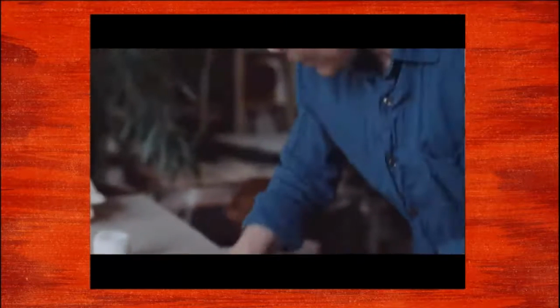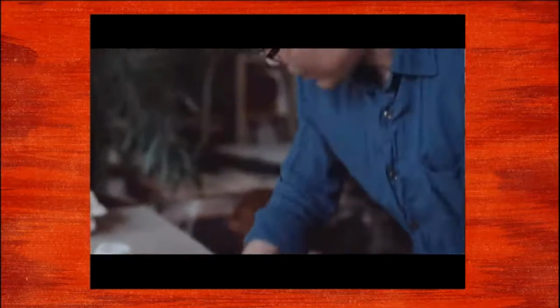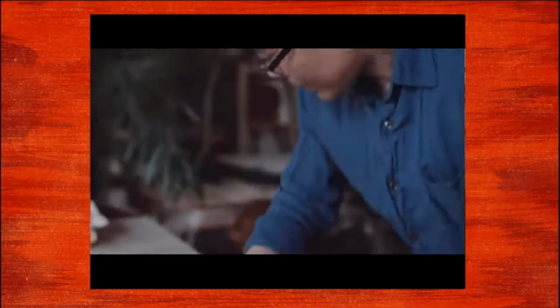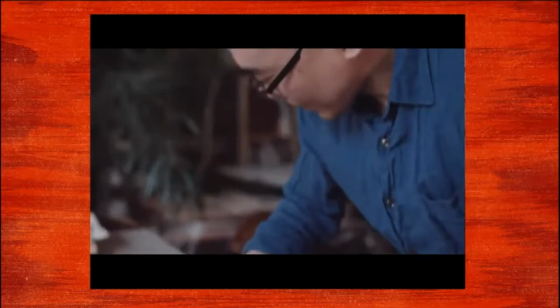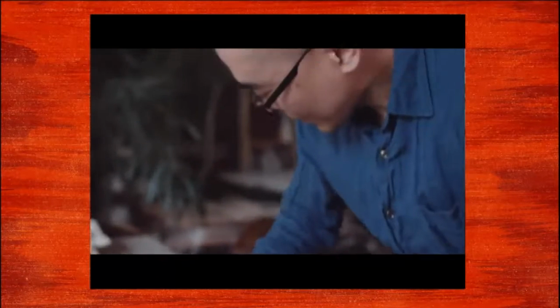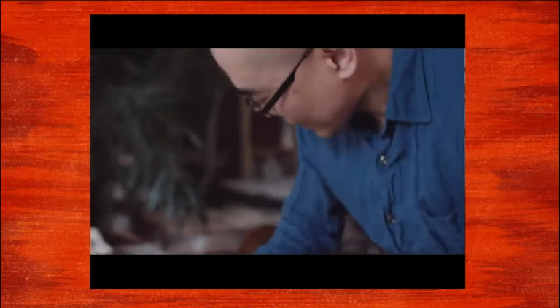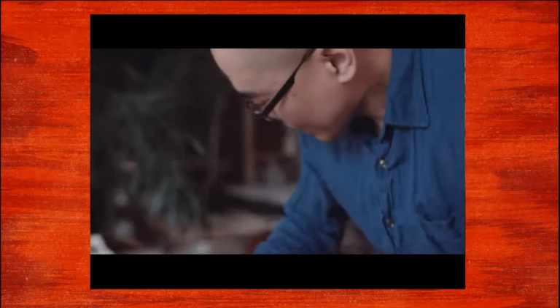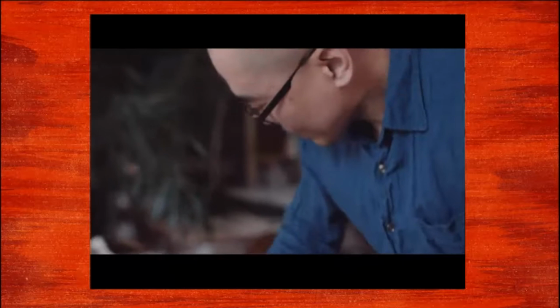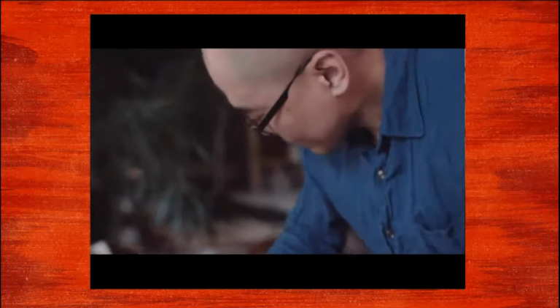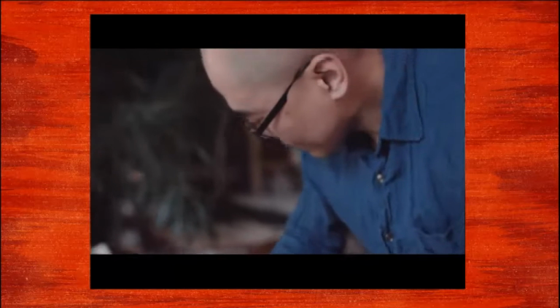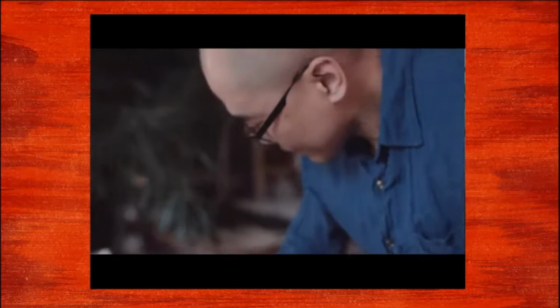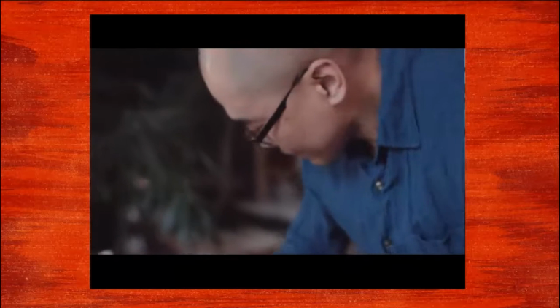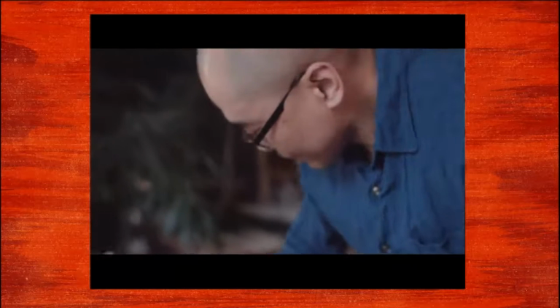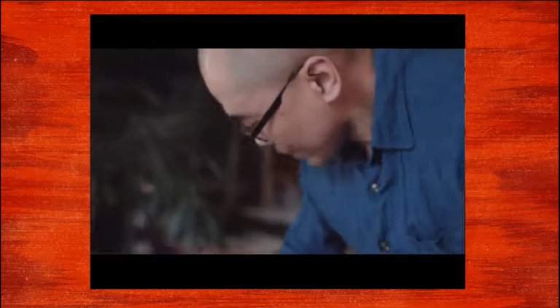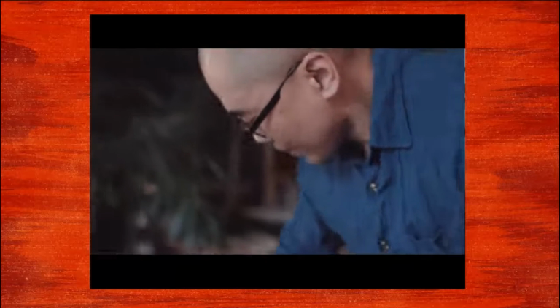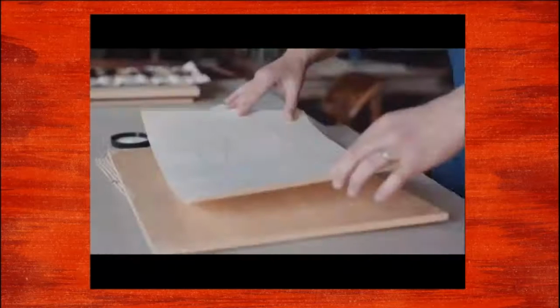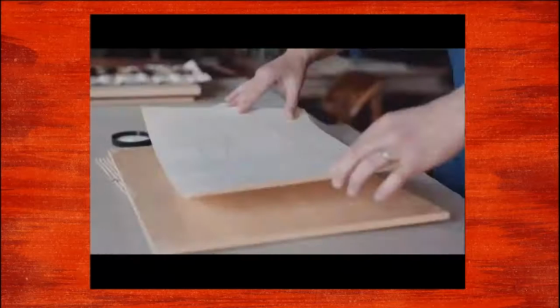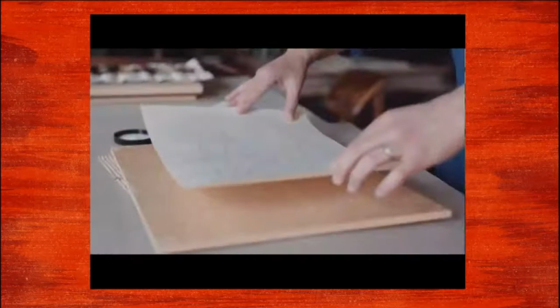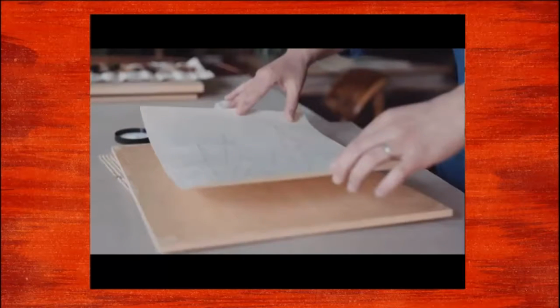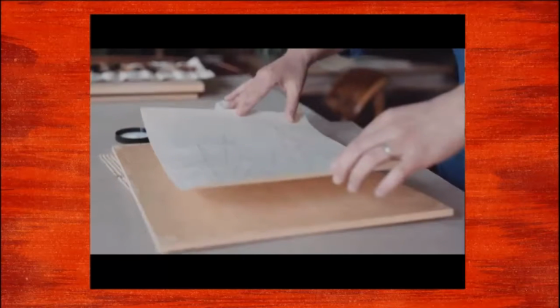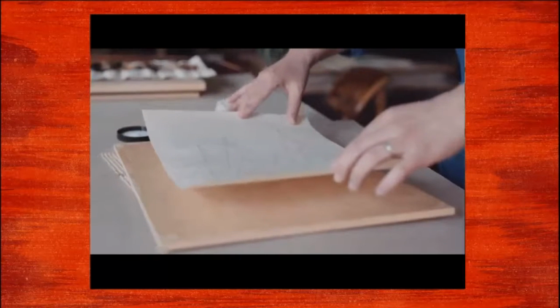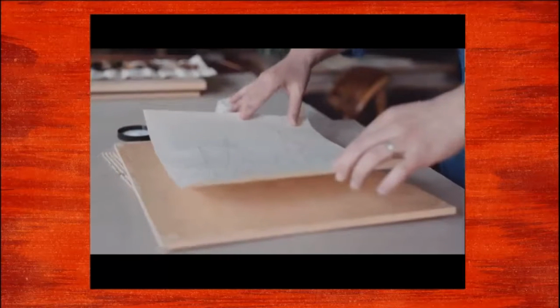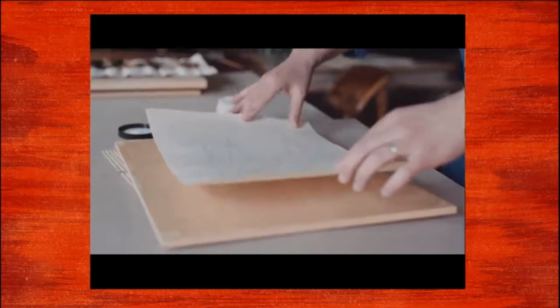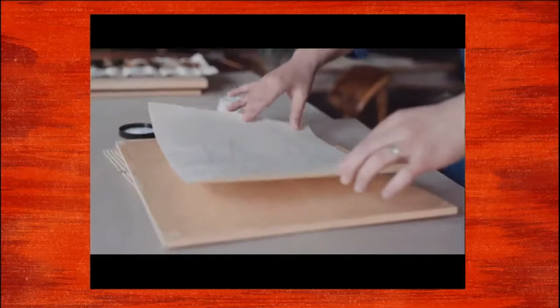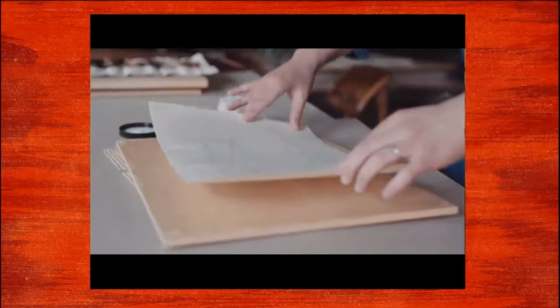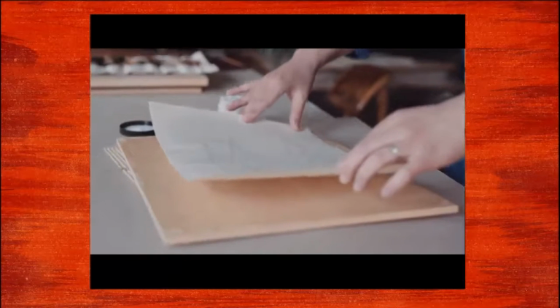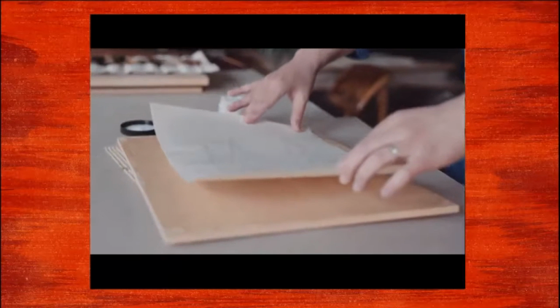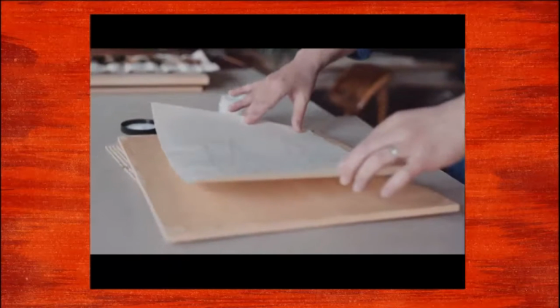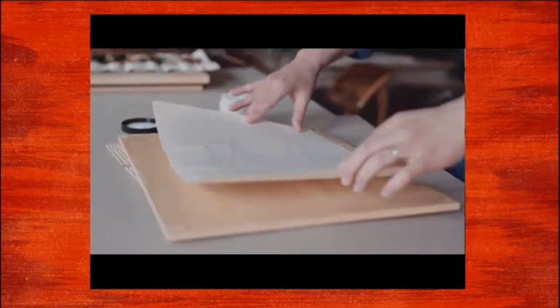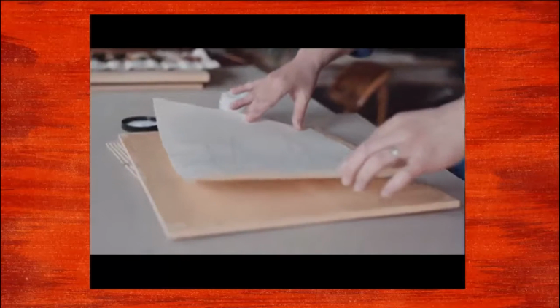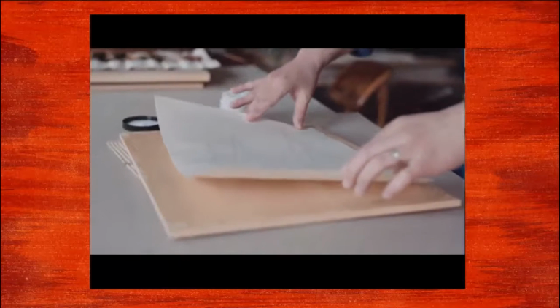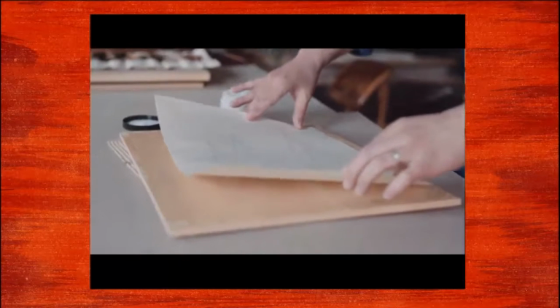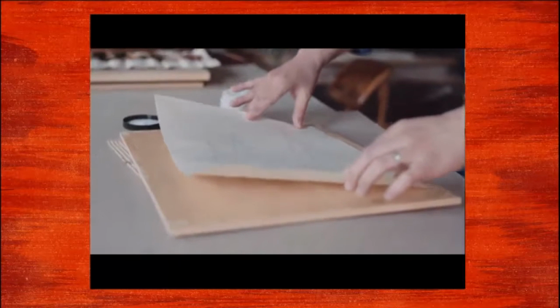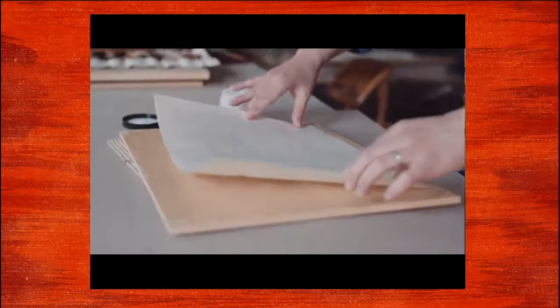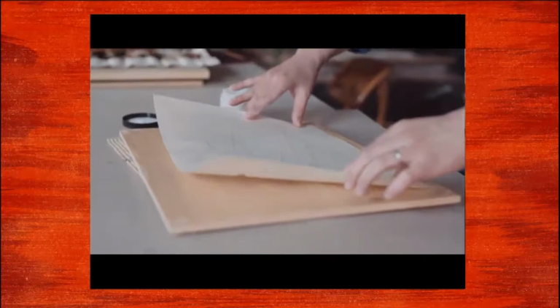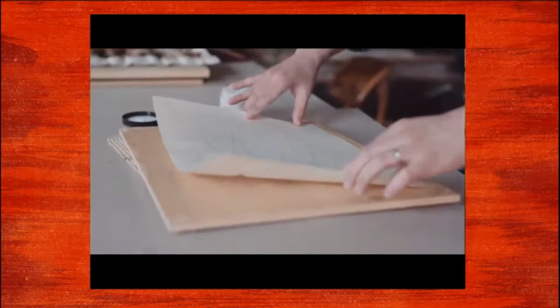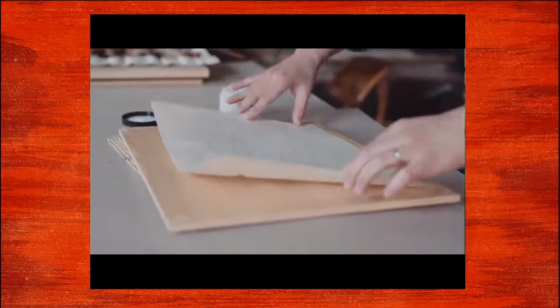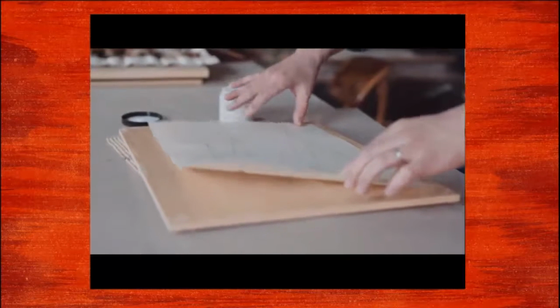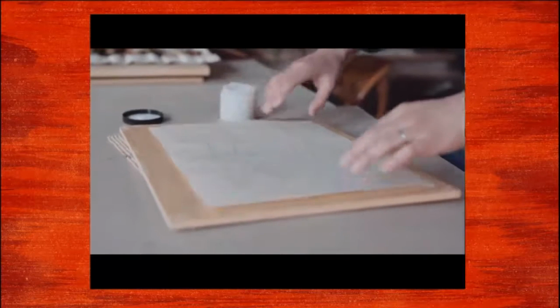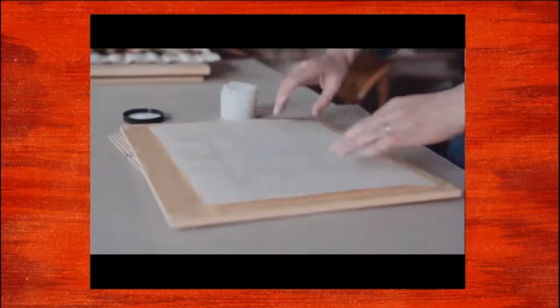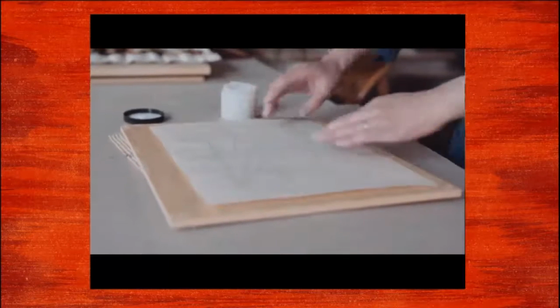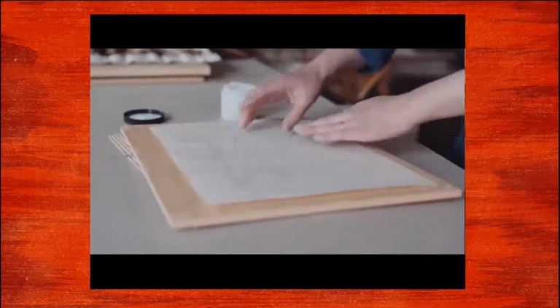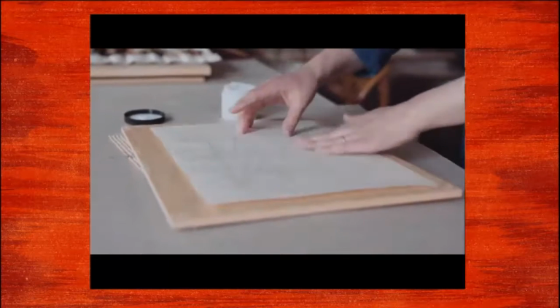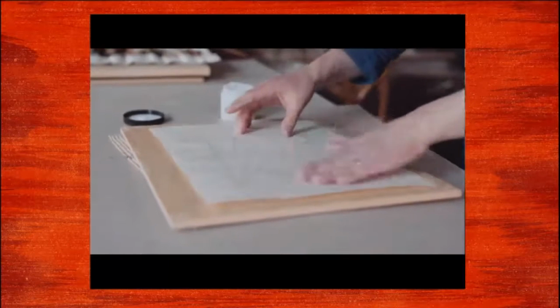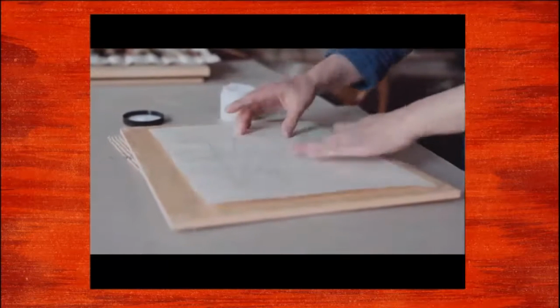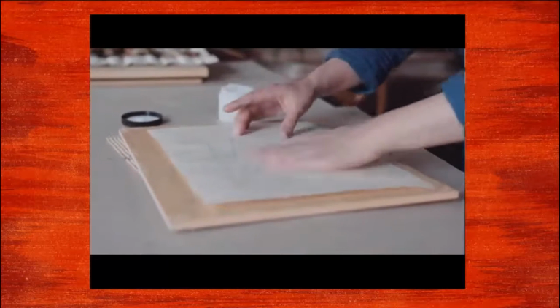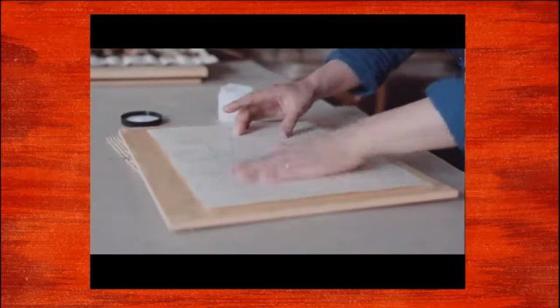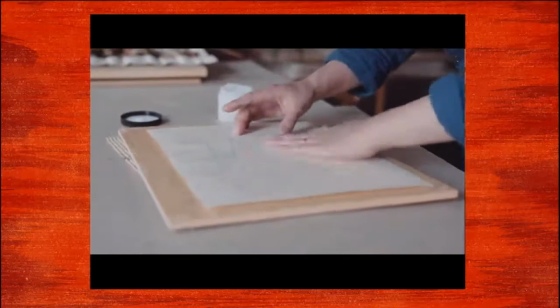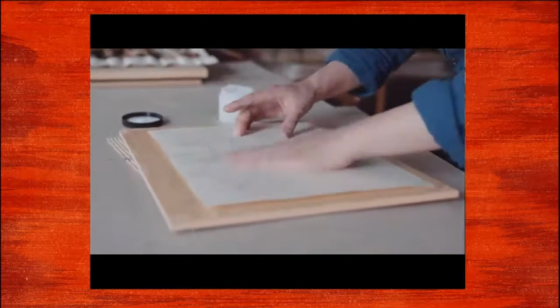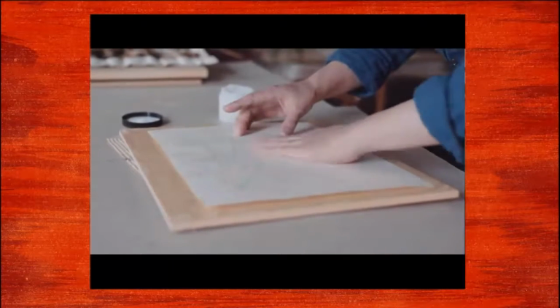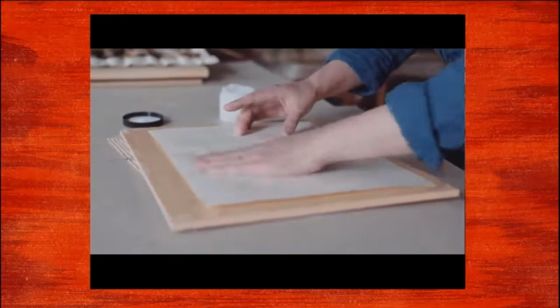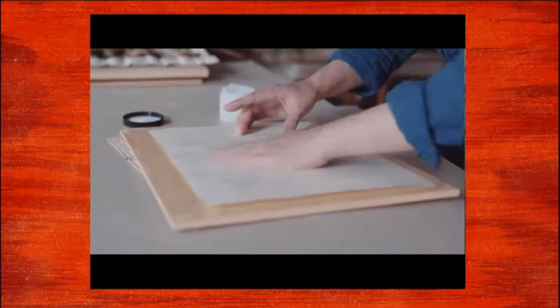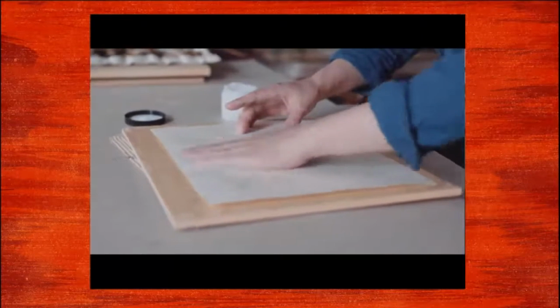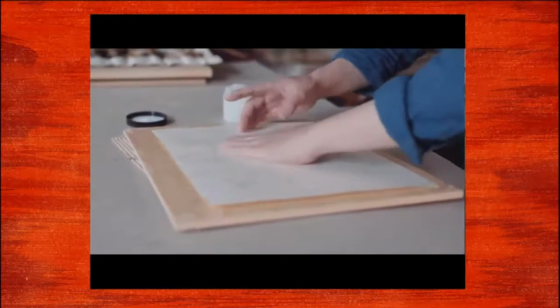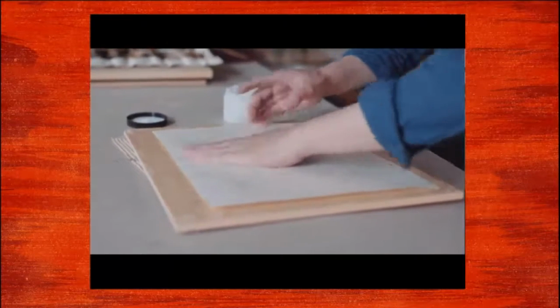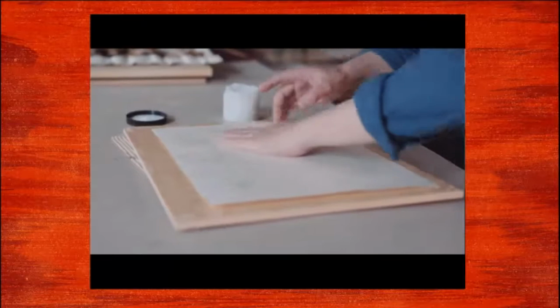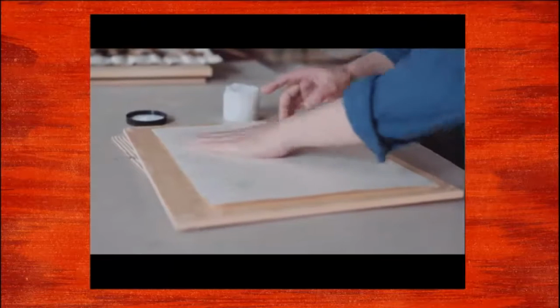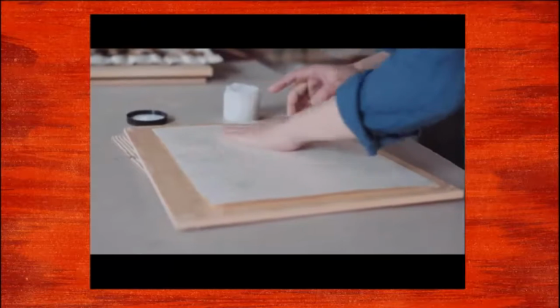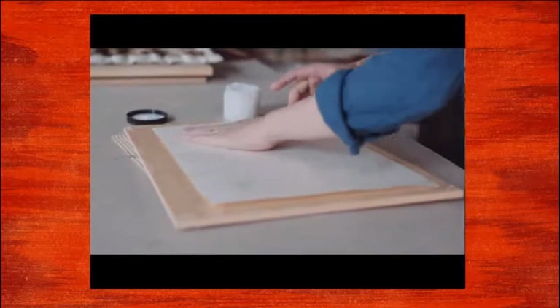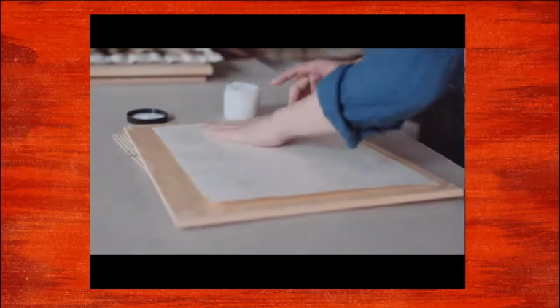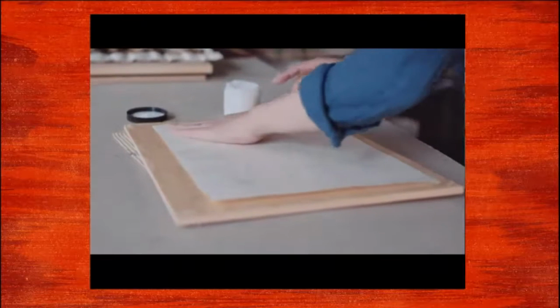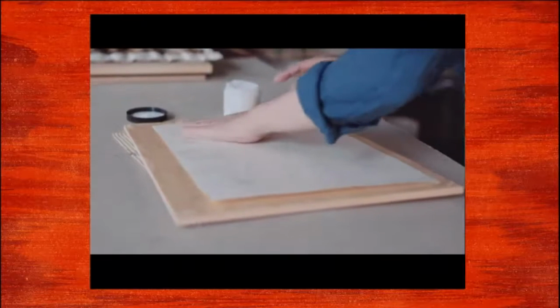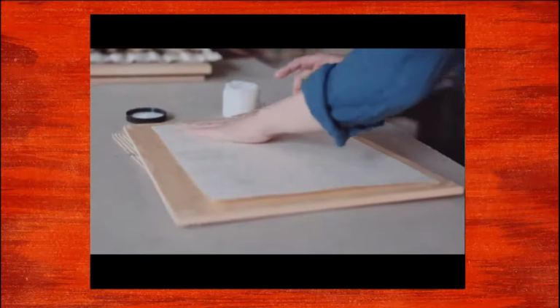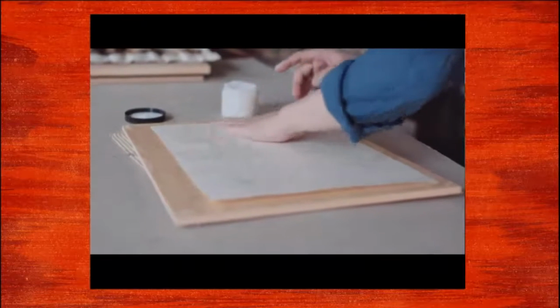Even when I was very small, I was so fascinated by those images, and I couldn't really explain why.